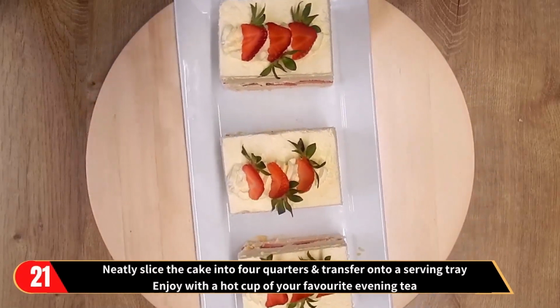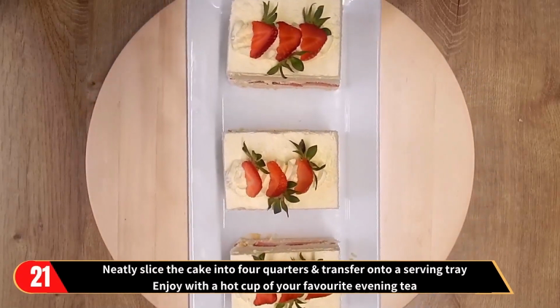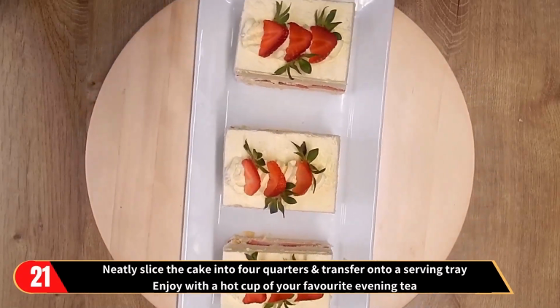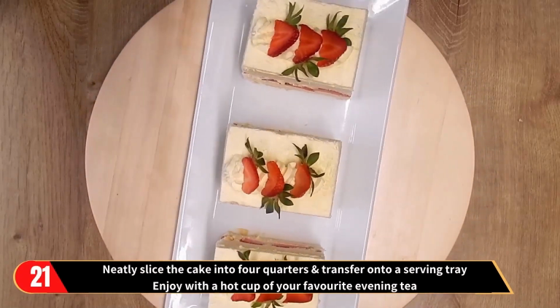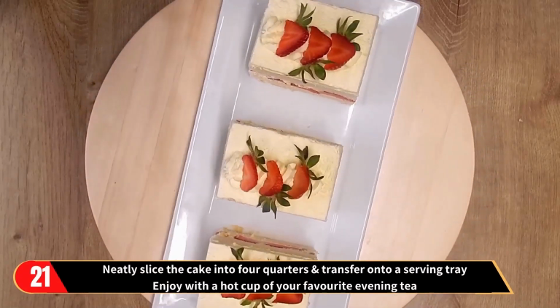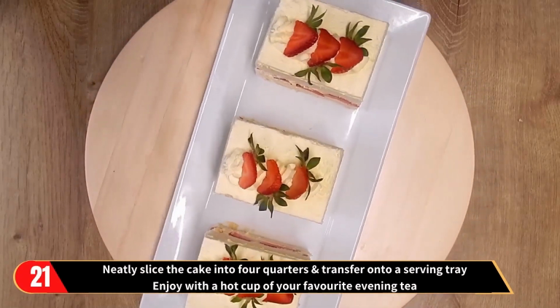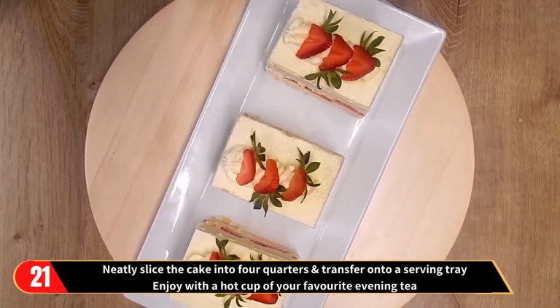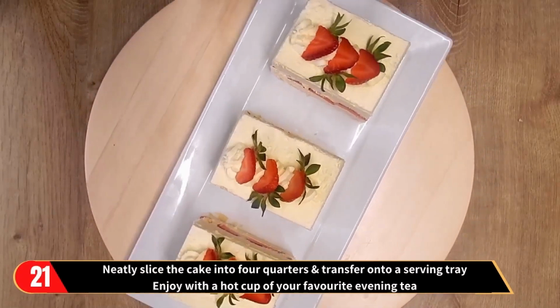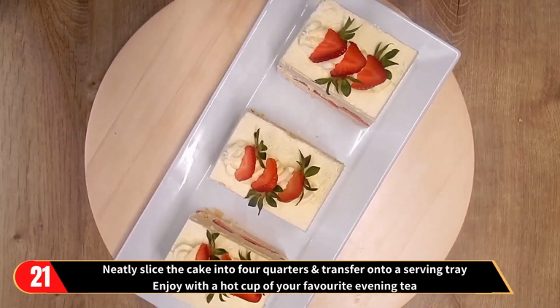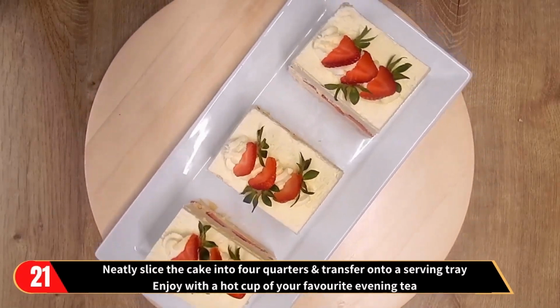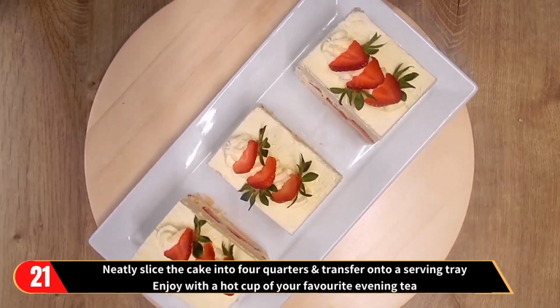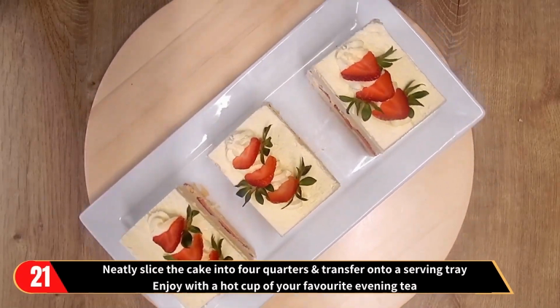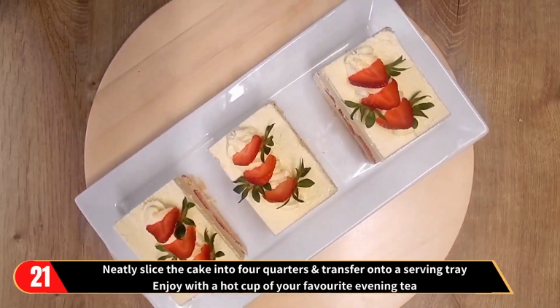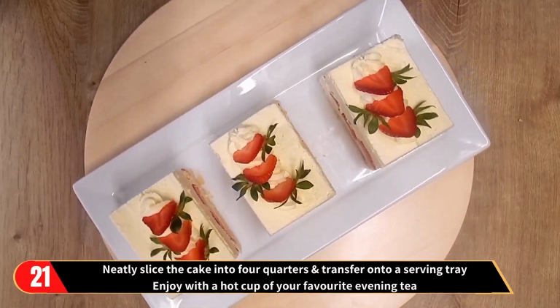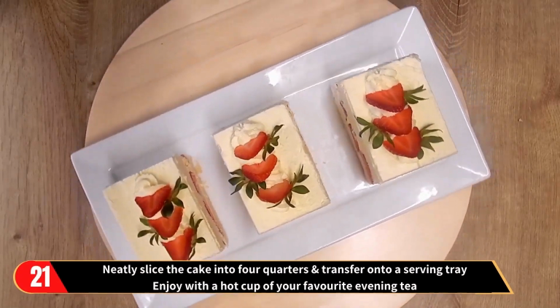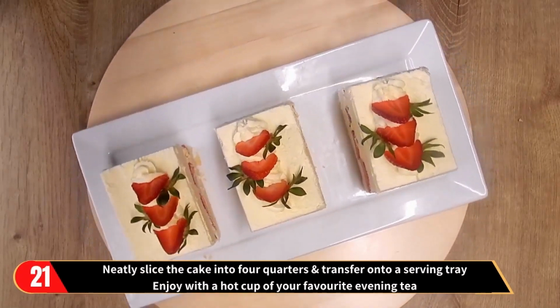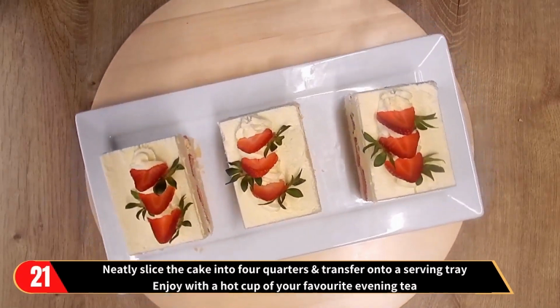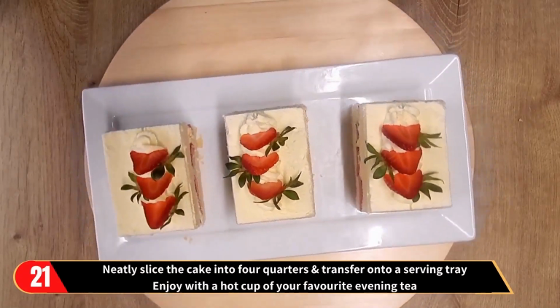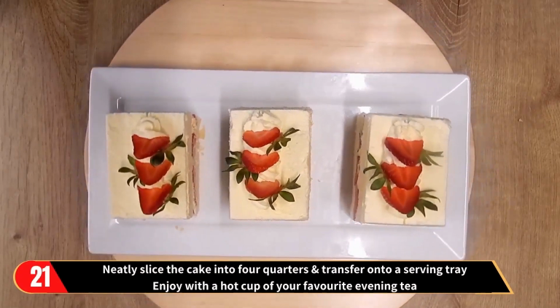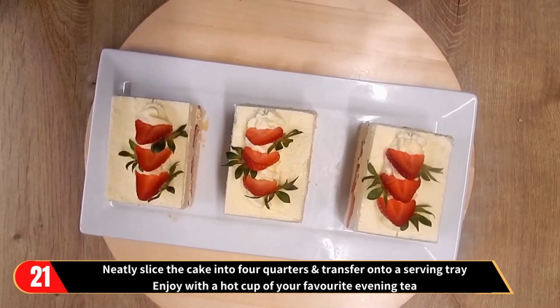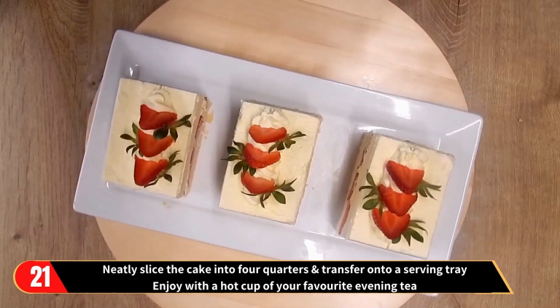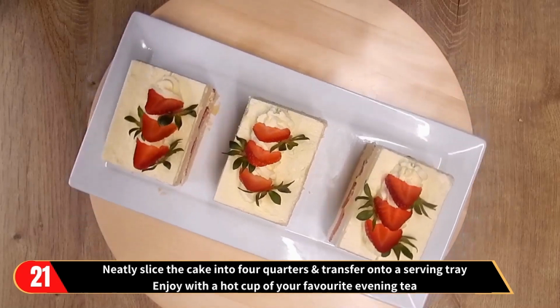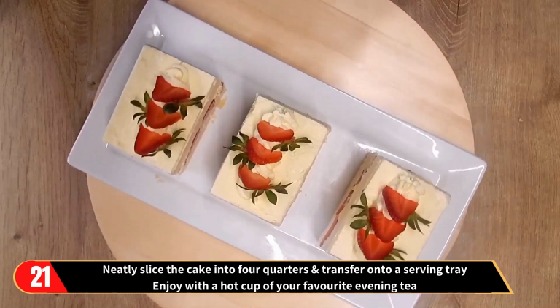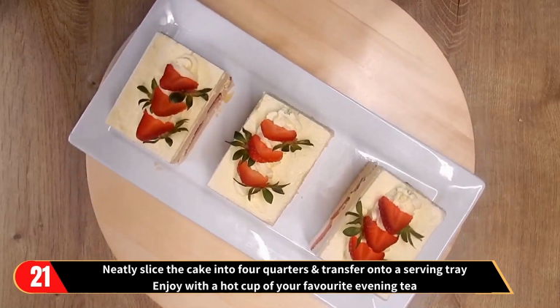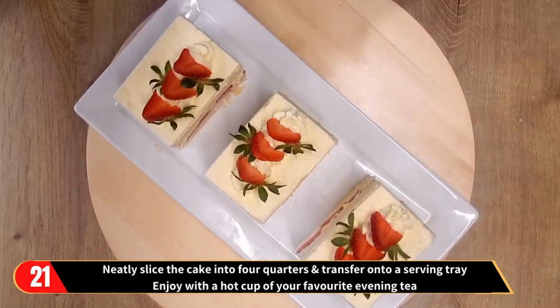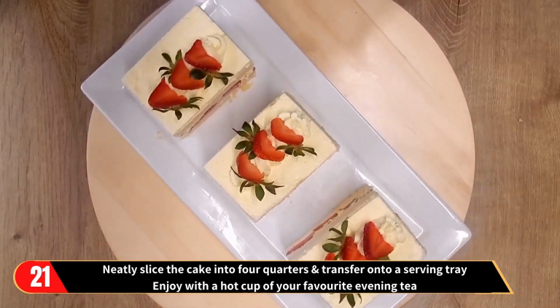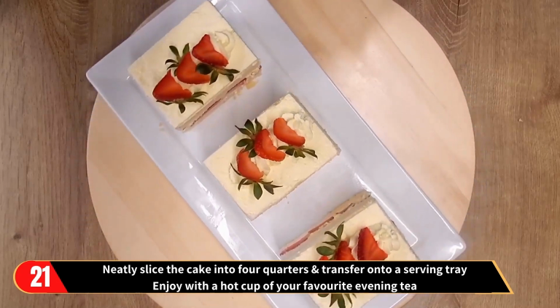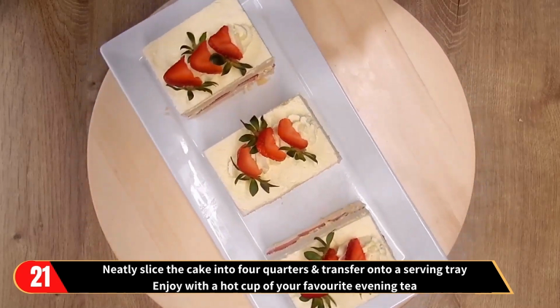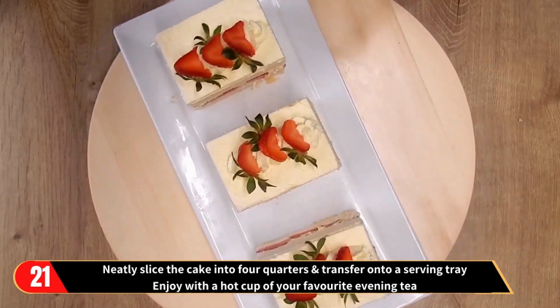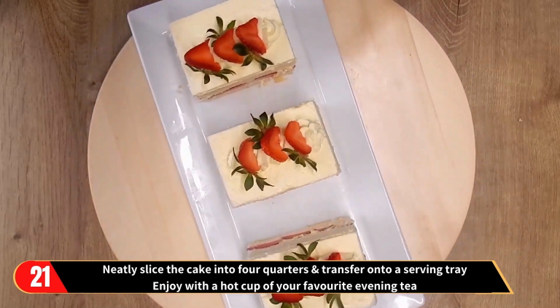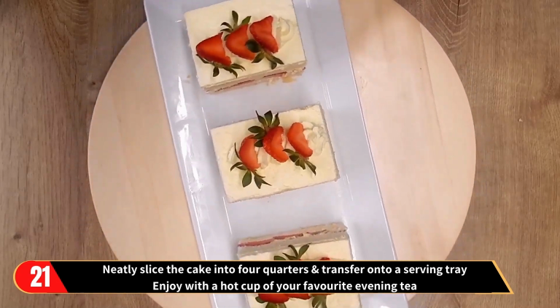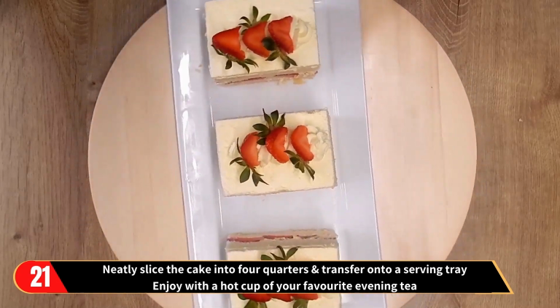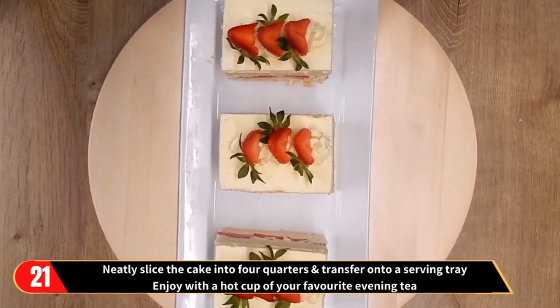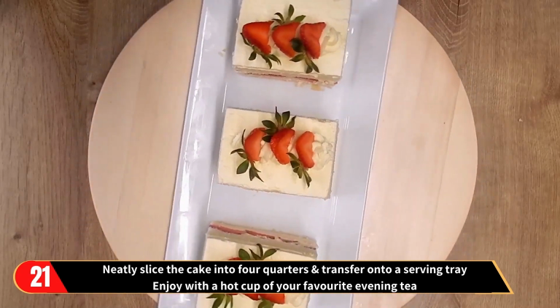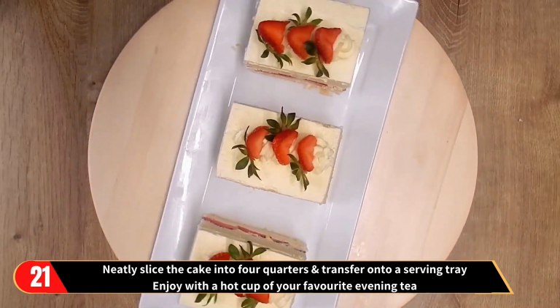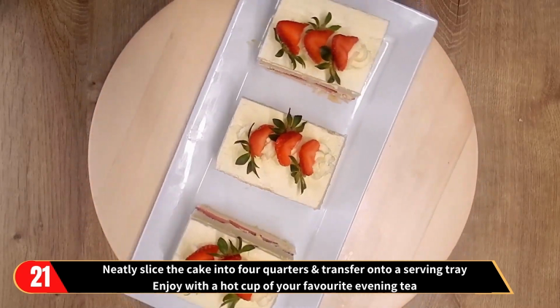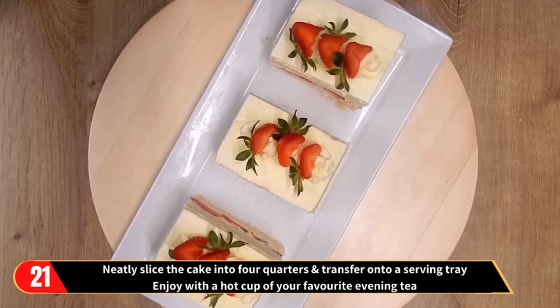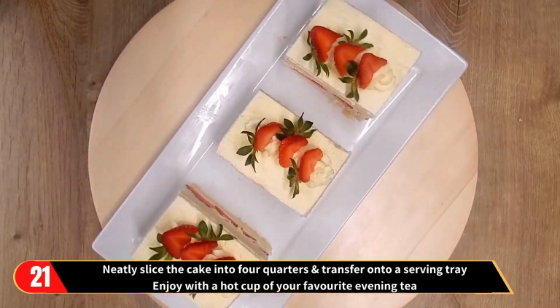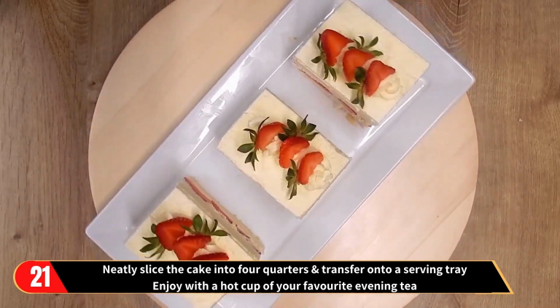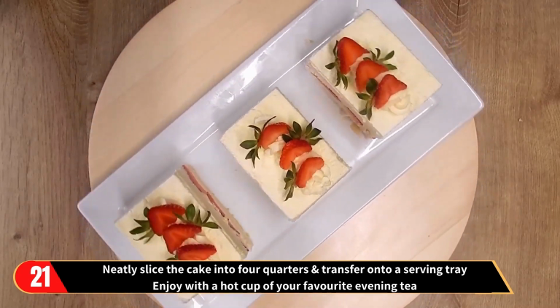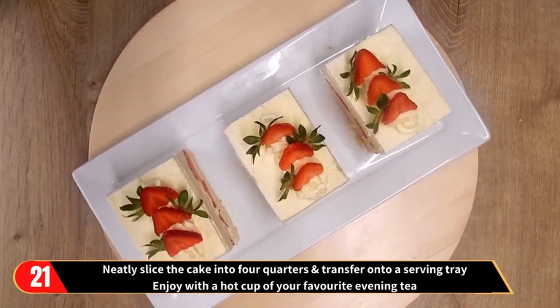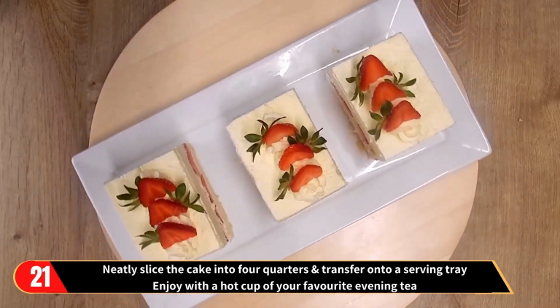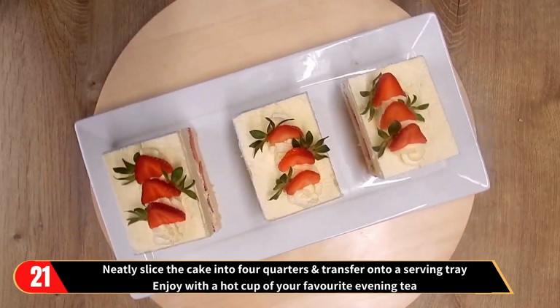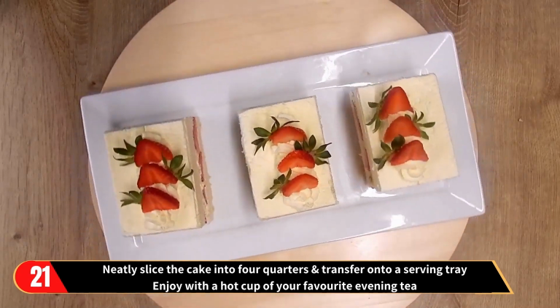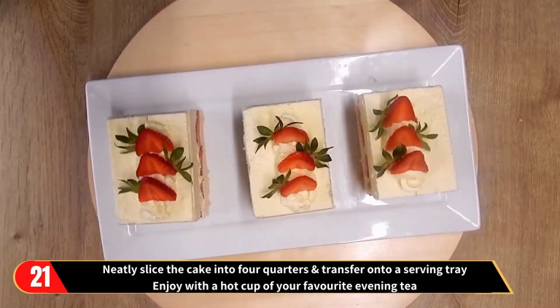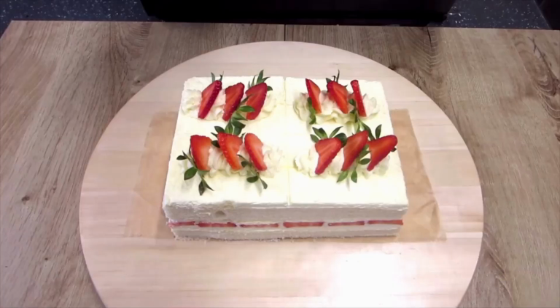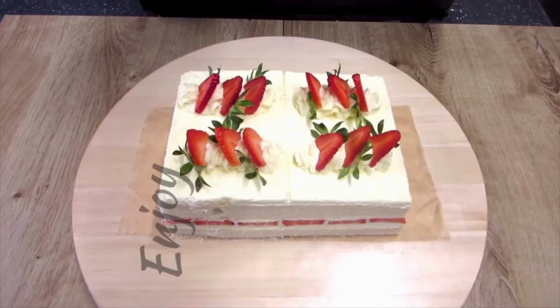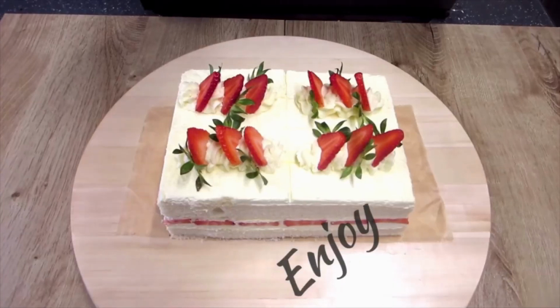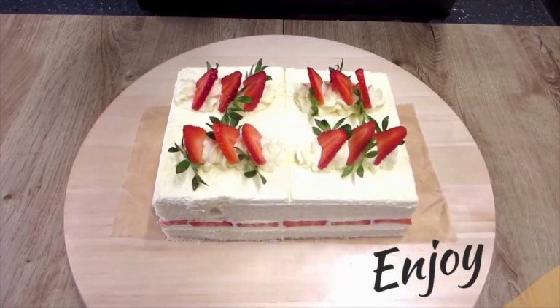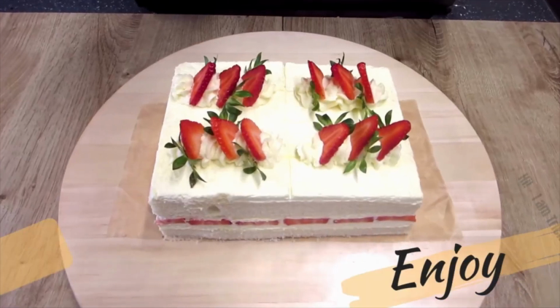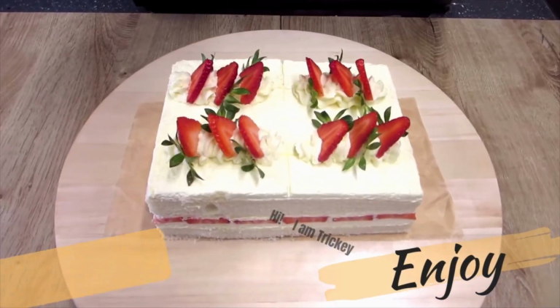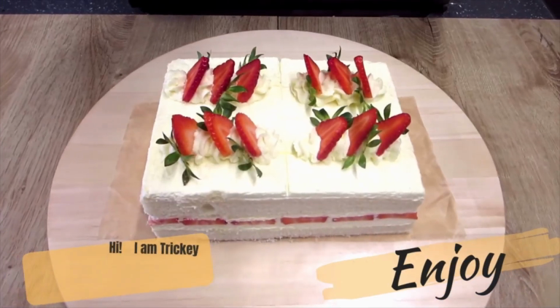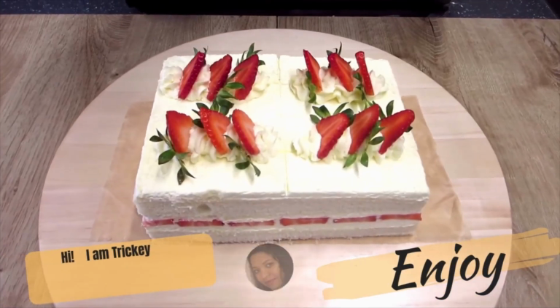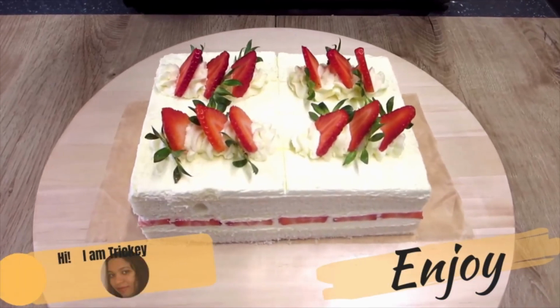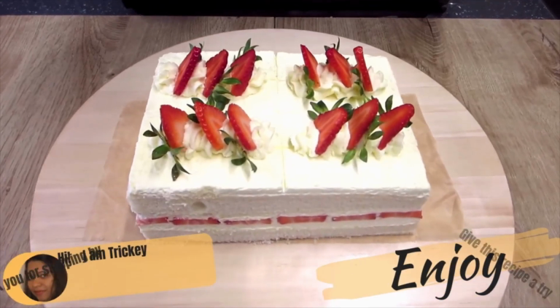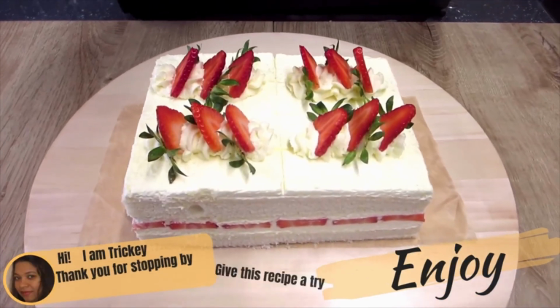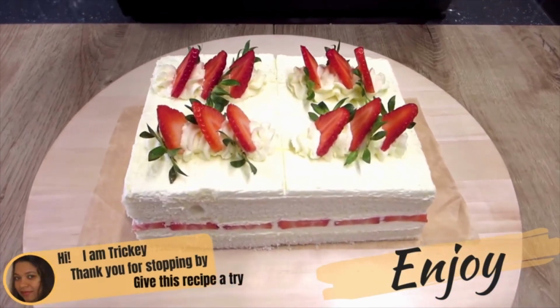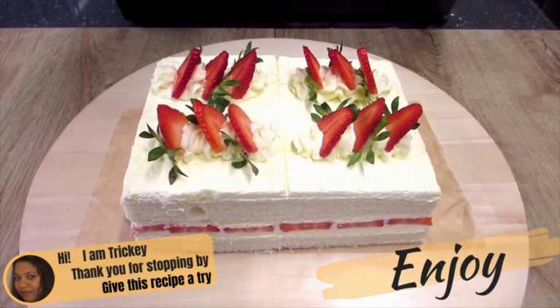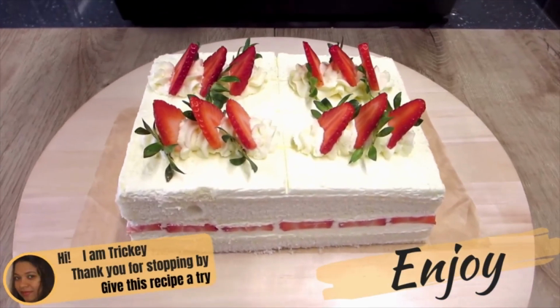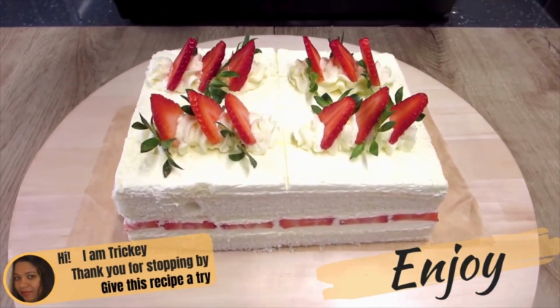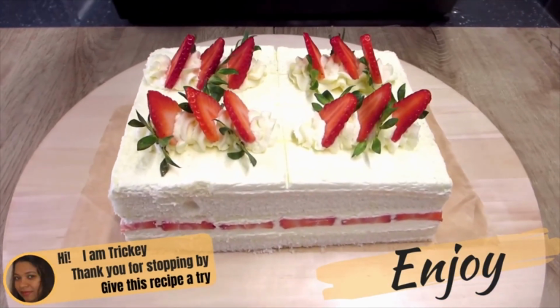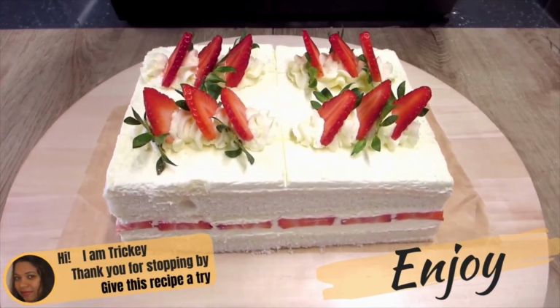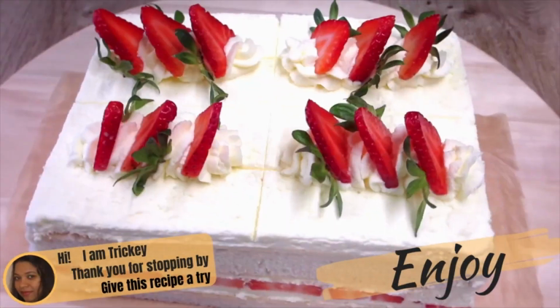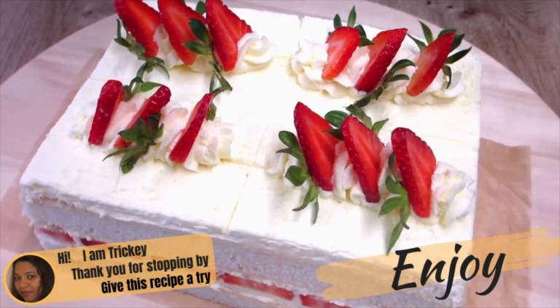Then neatly slice the cake into 4 quarters and transfer onto a serving tray, and enjoy with a cup of your favourite hot evening tea.